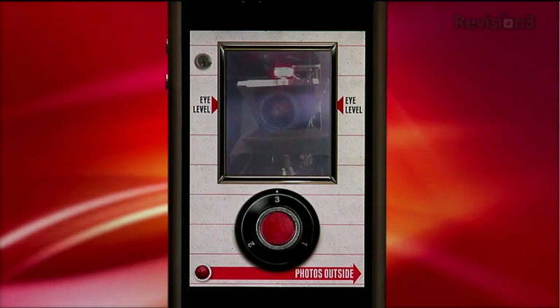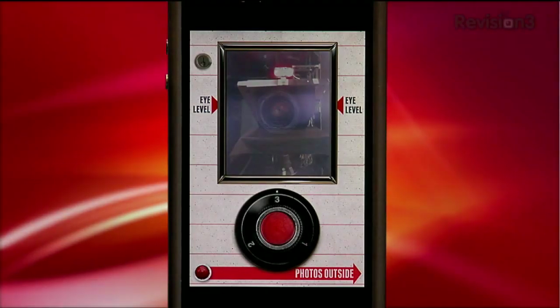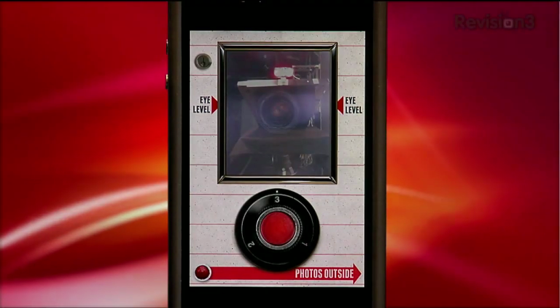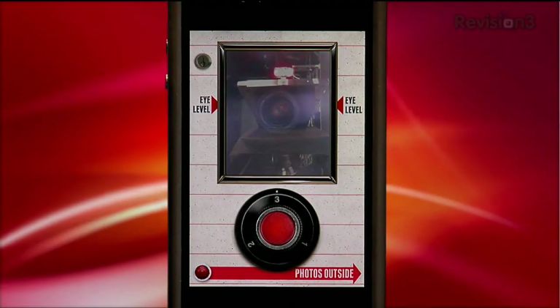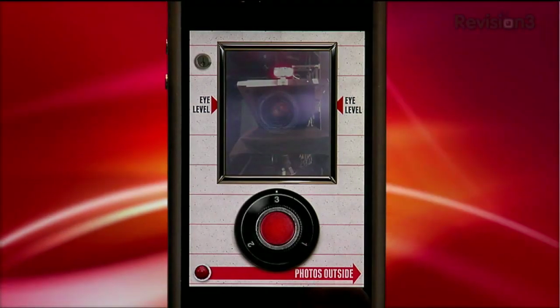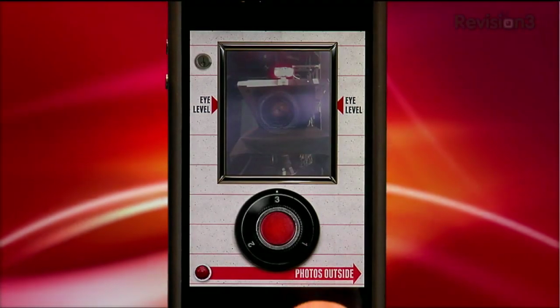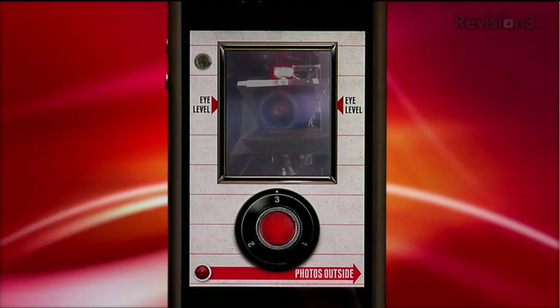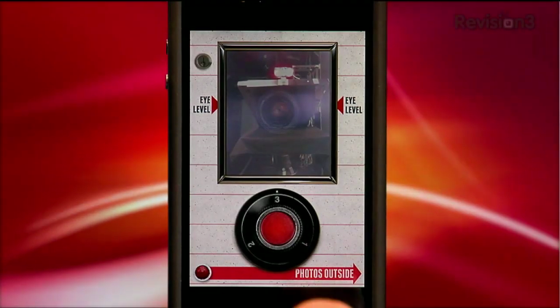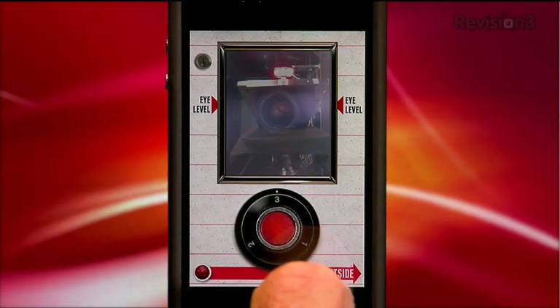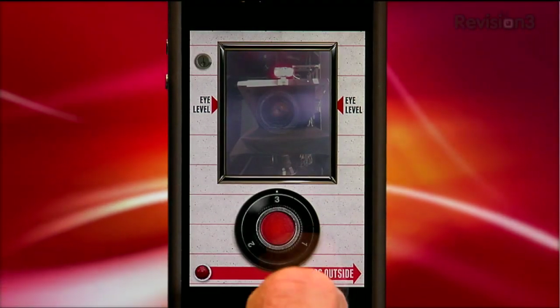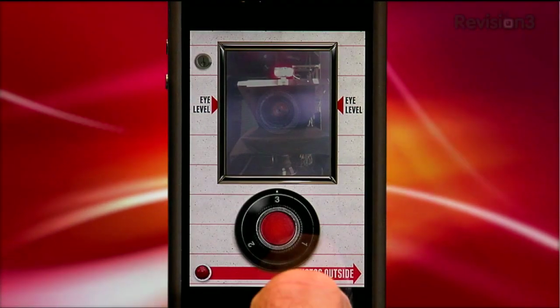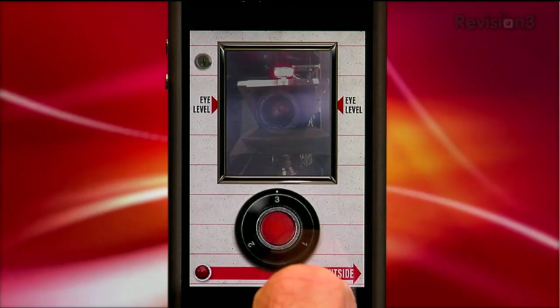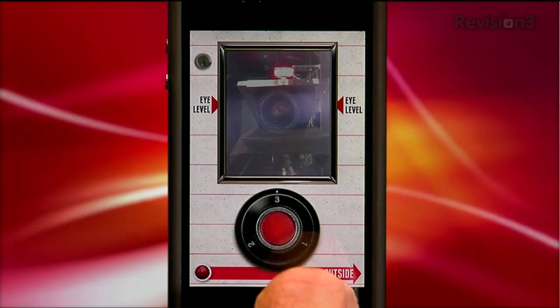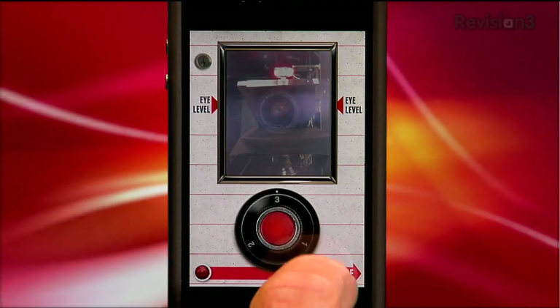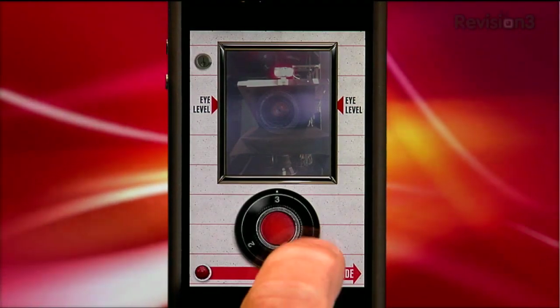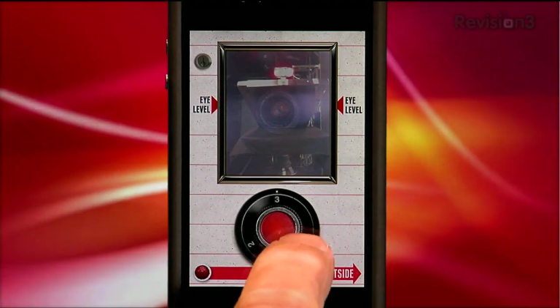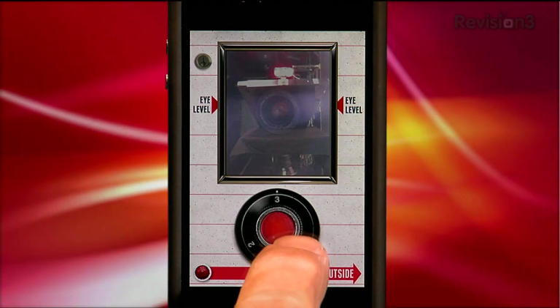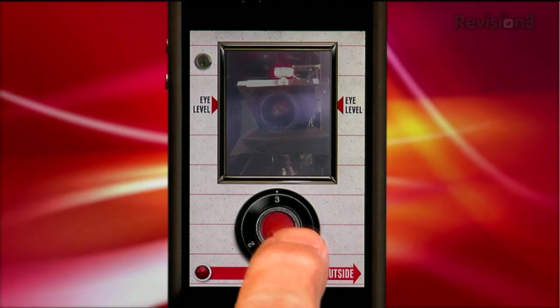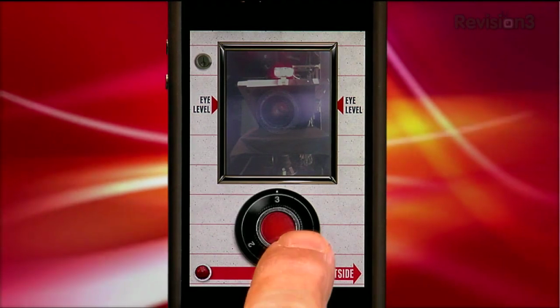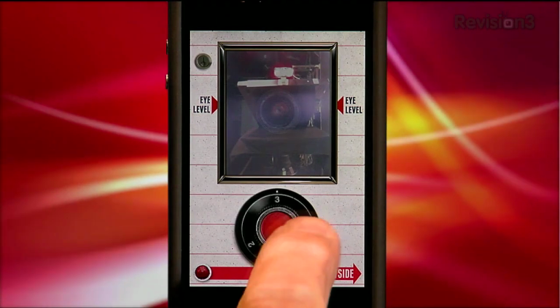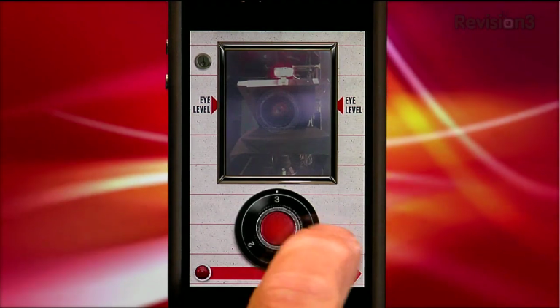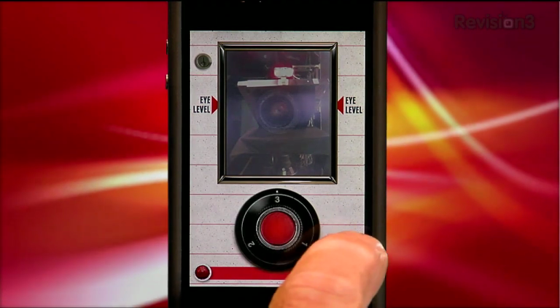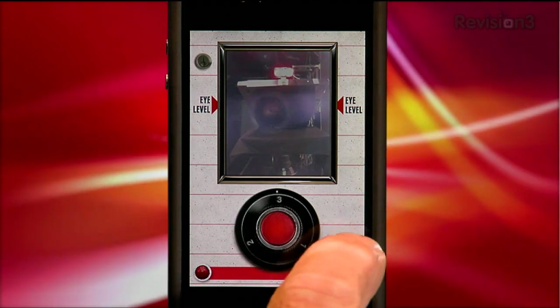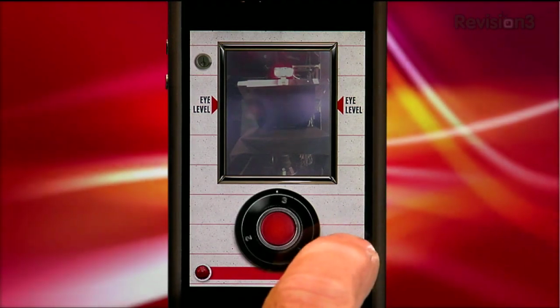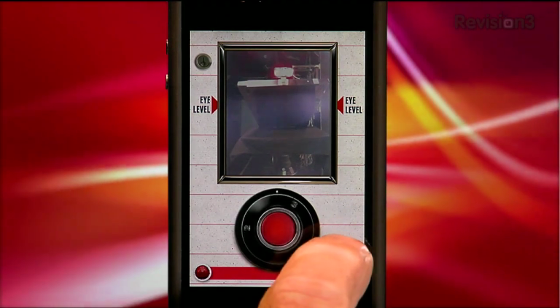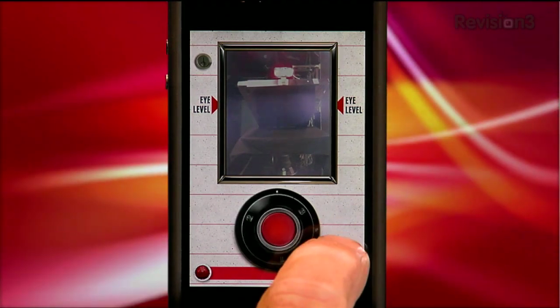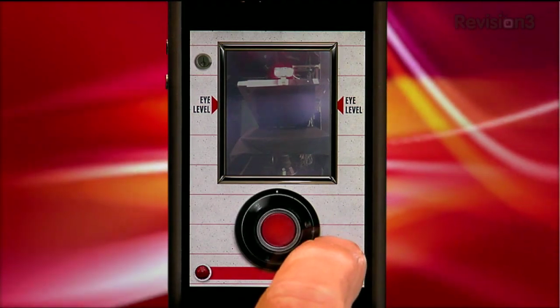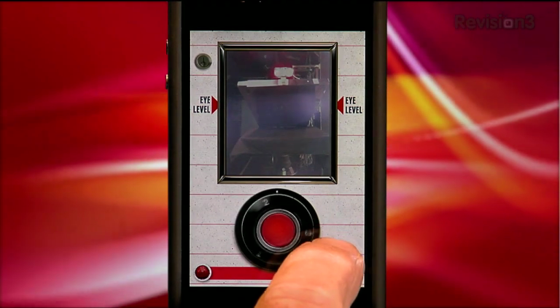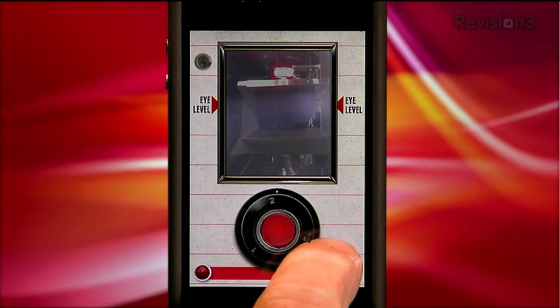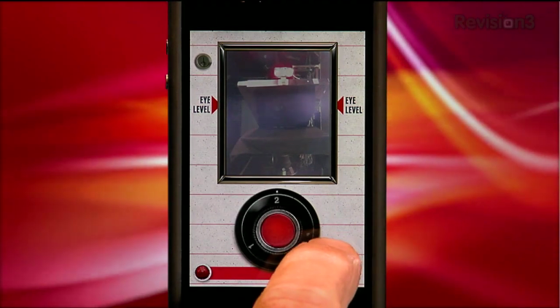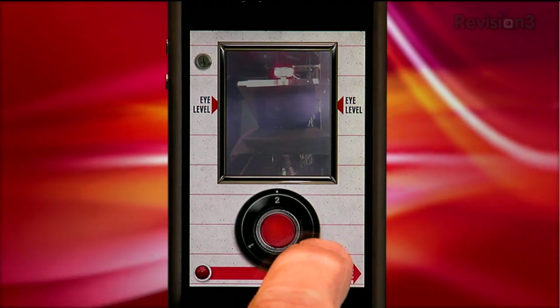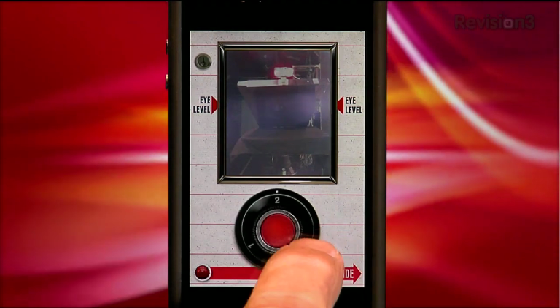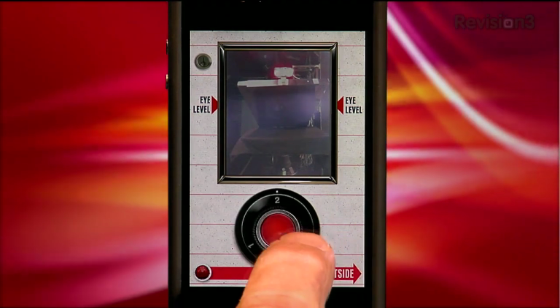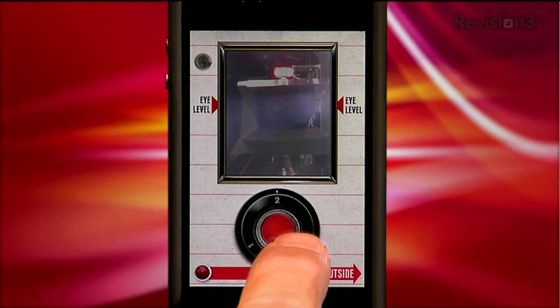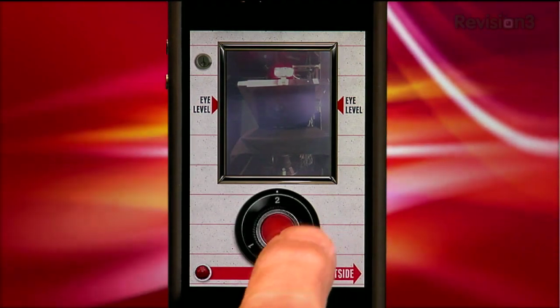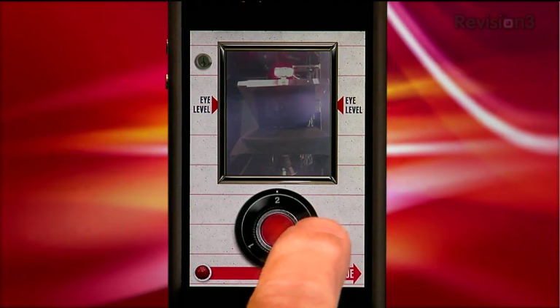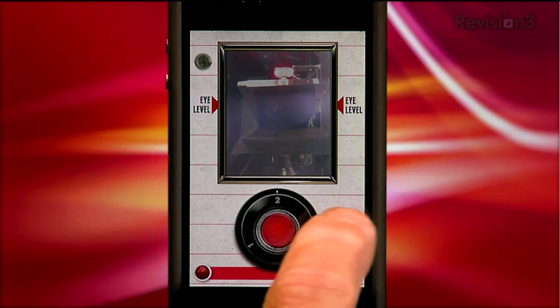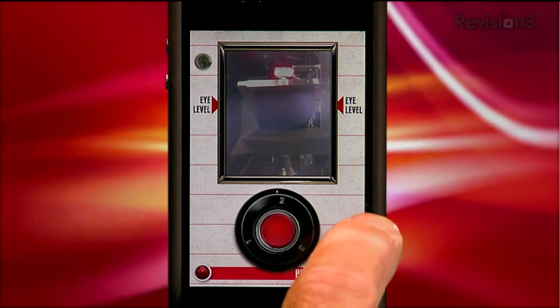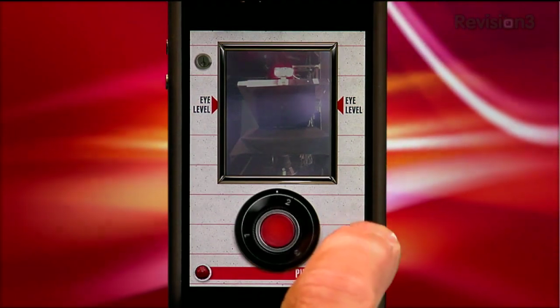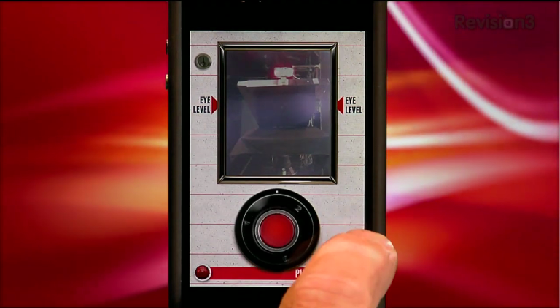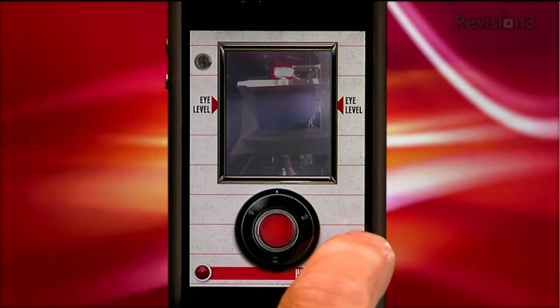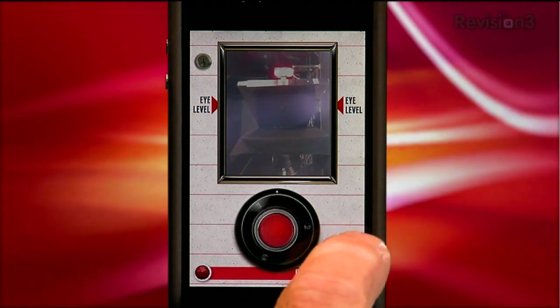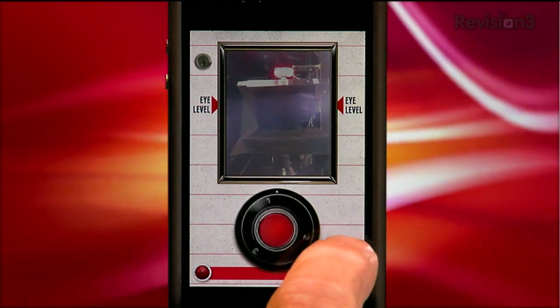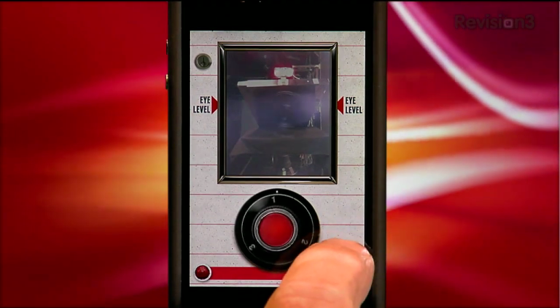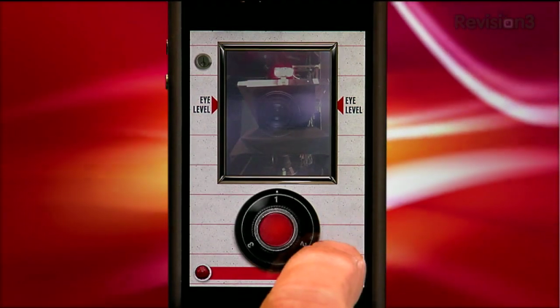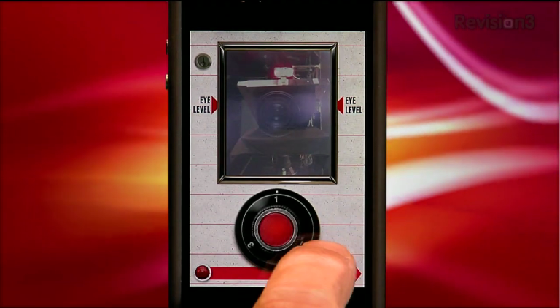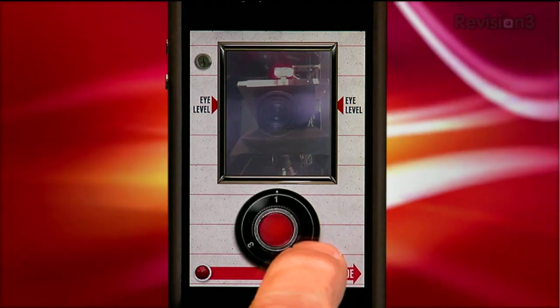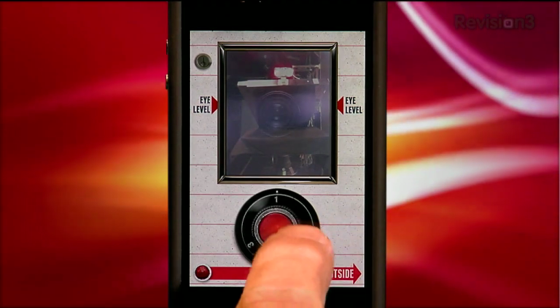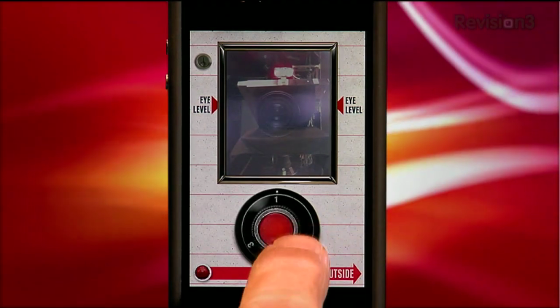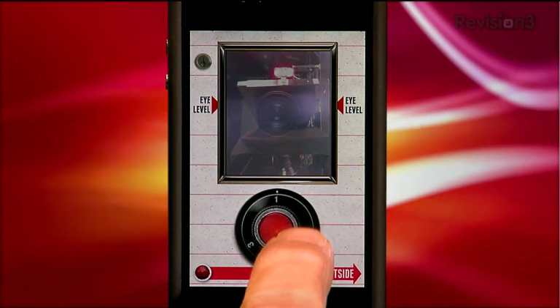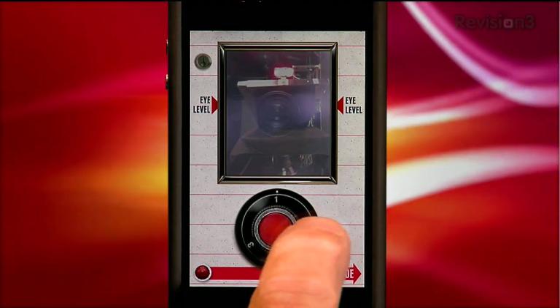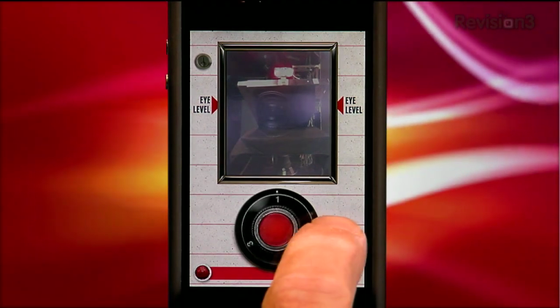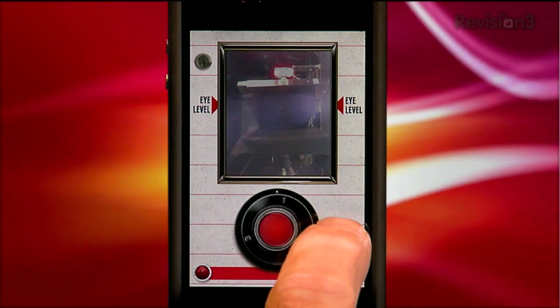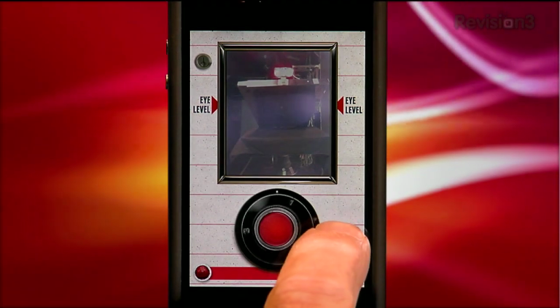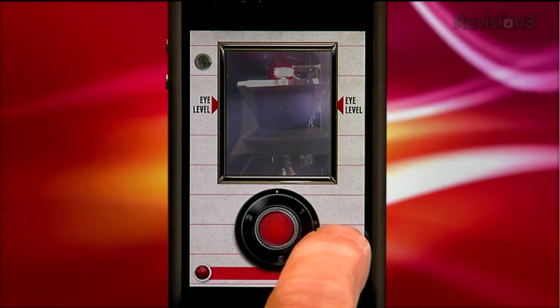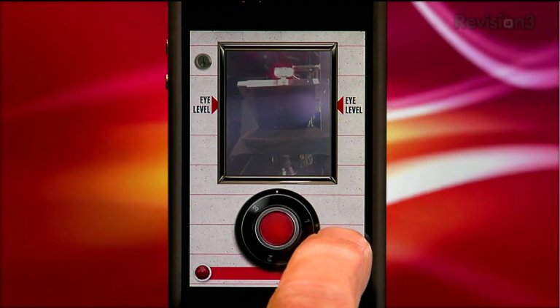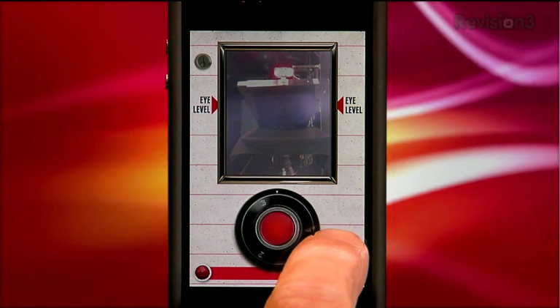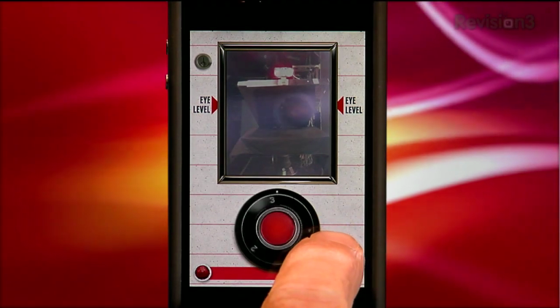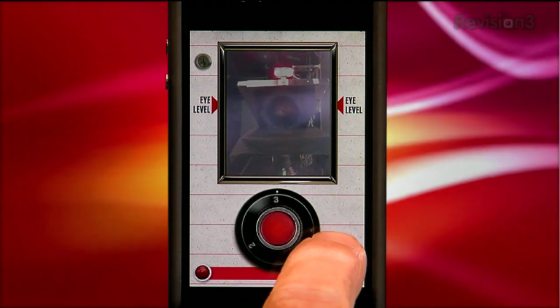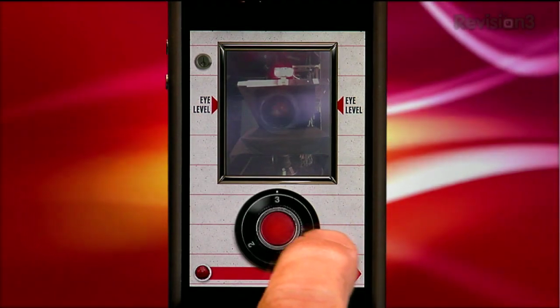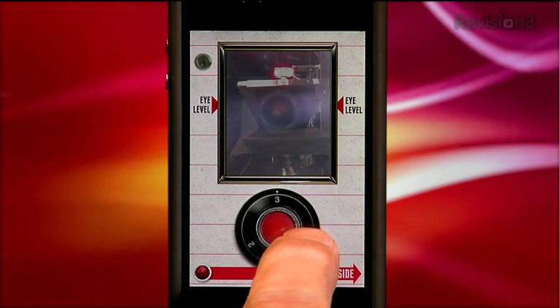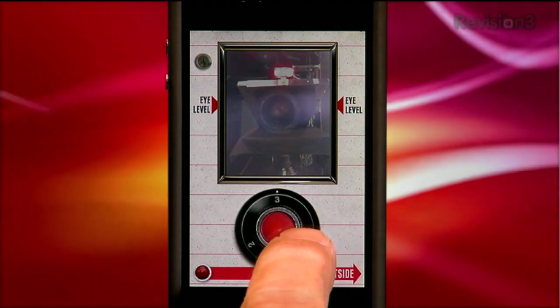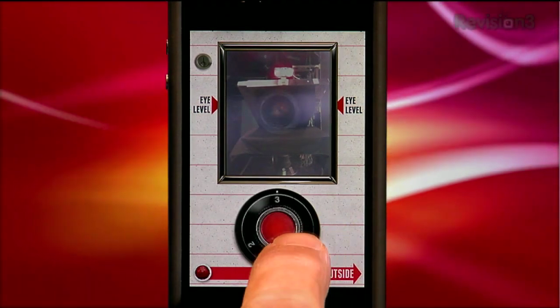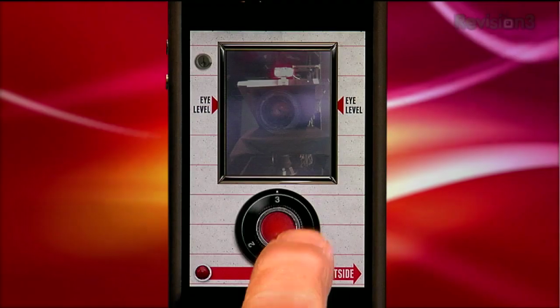Wondering what the numbers on the knob around the shiny red button are? One is black and white, two is a red tint, three is a green kind of super-exposed tint.